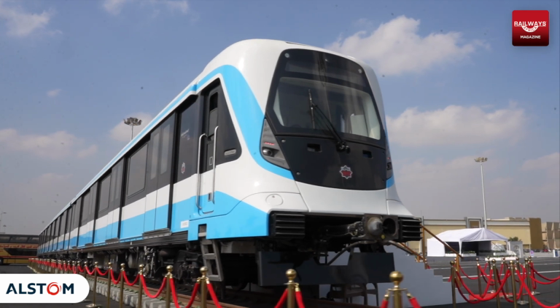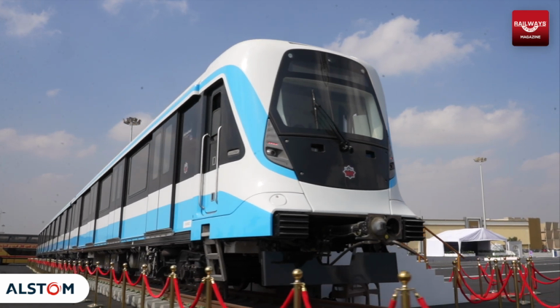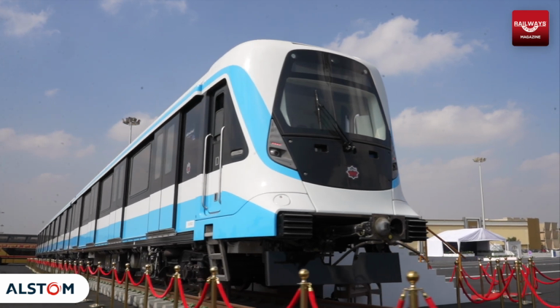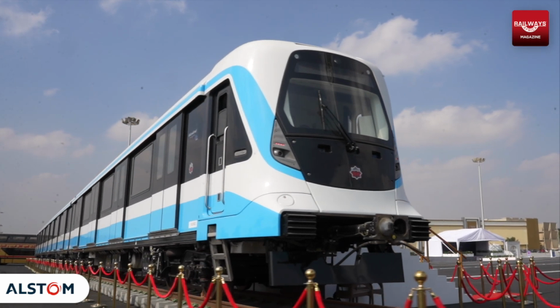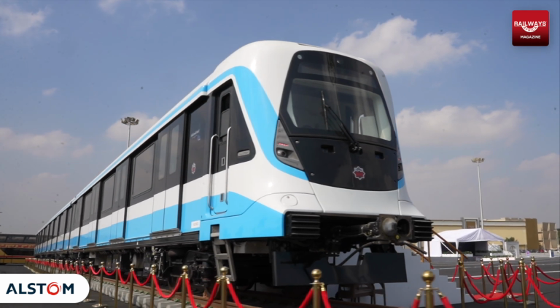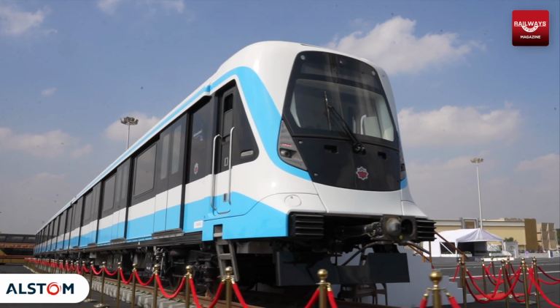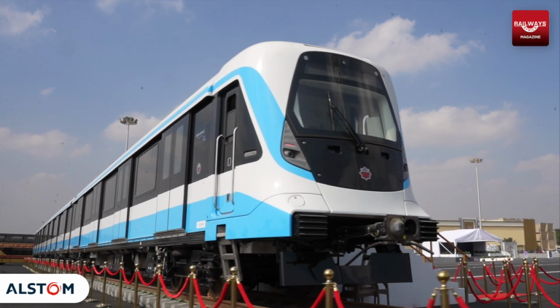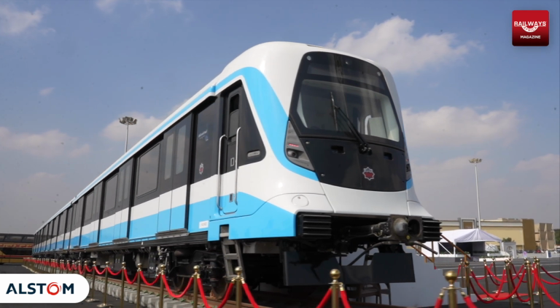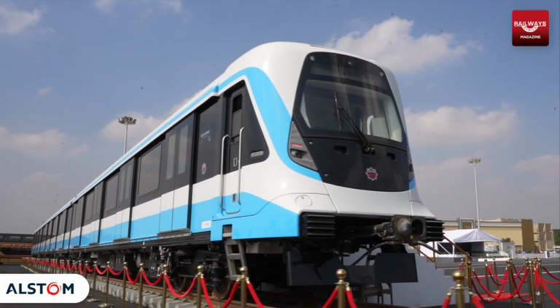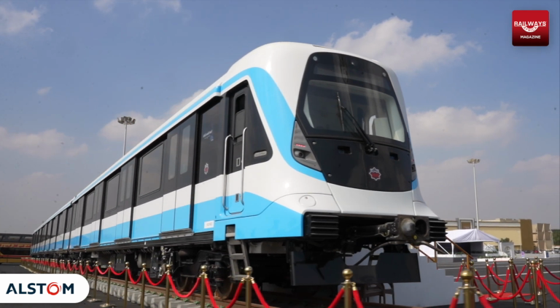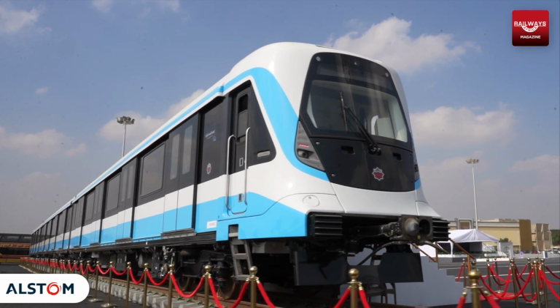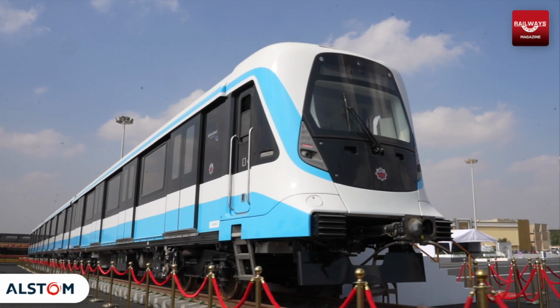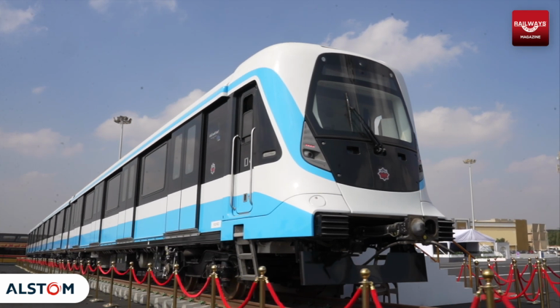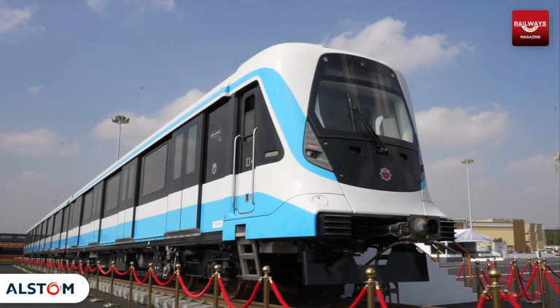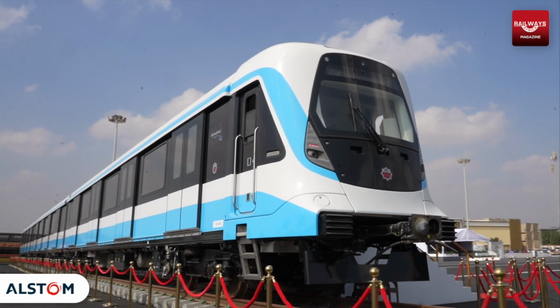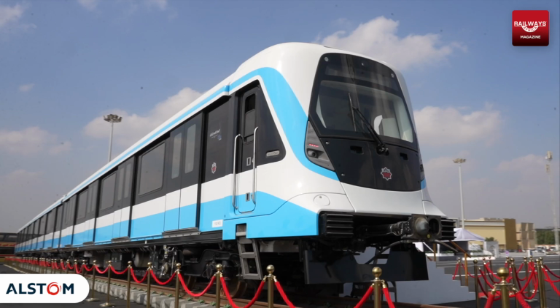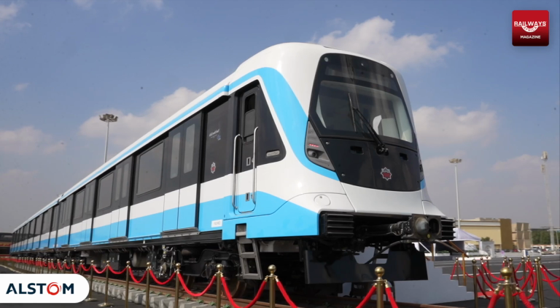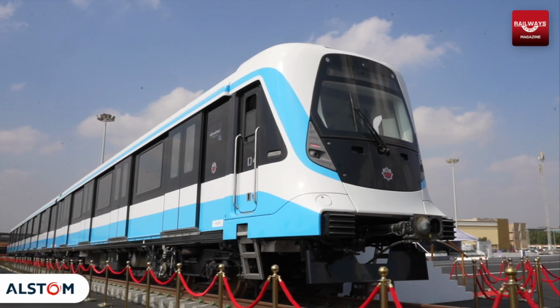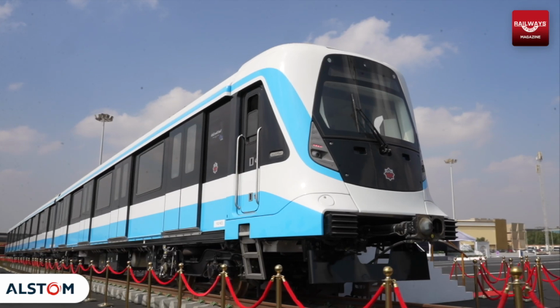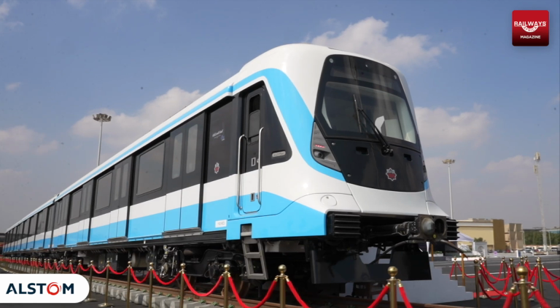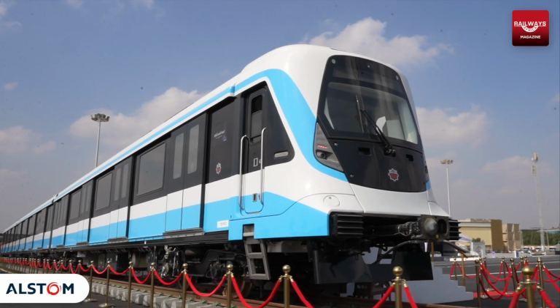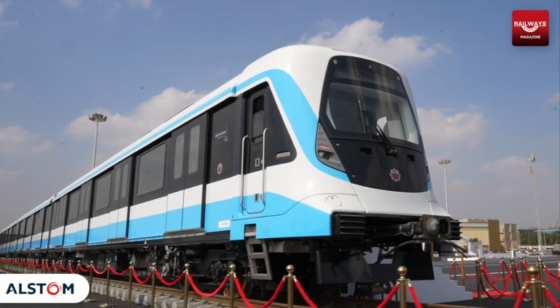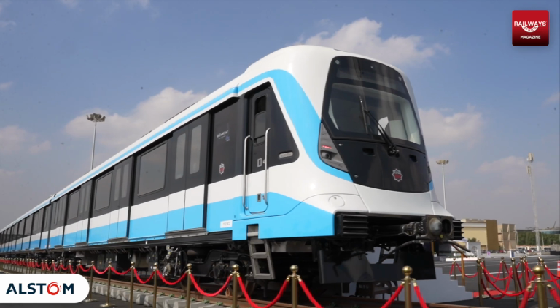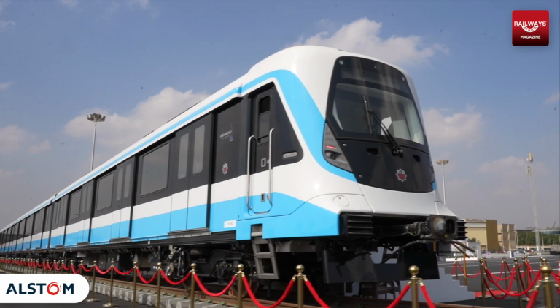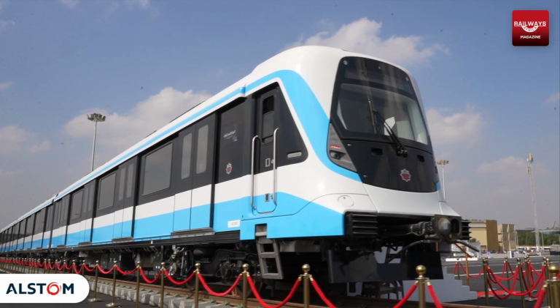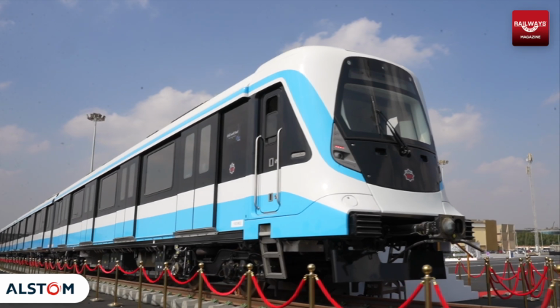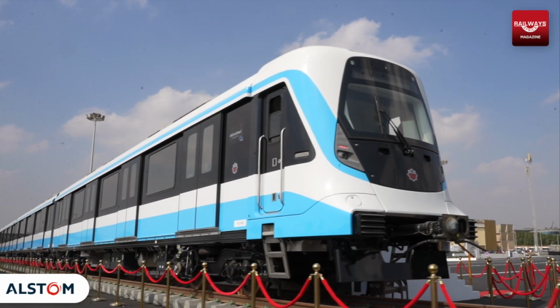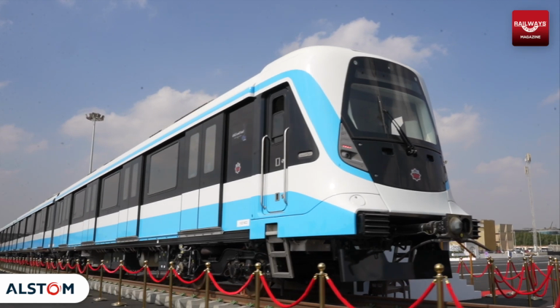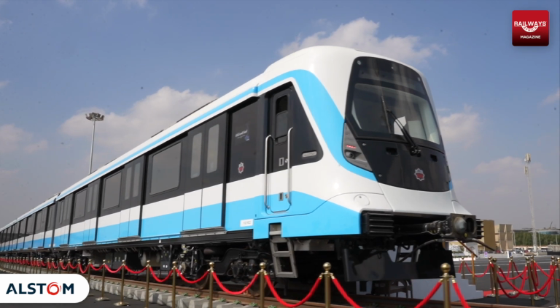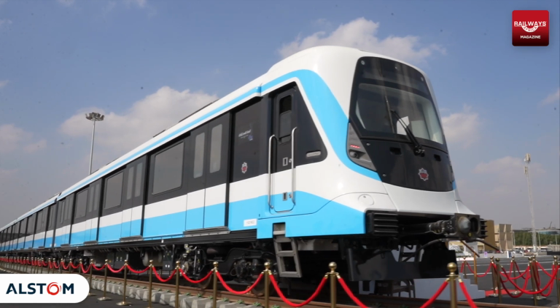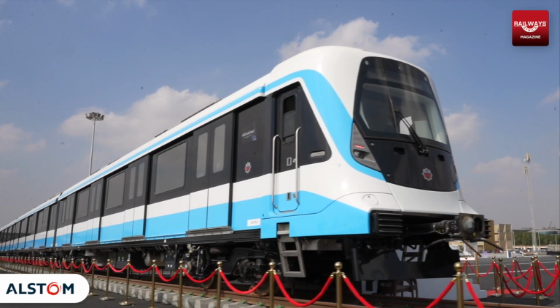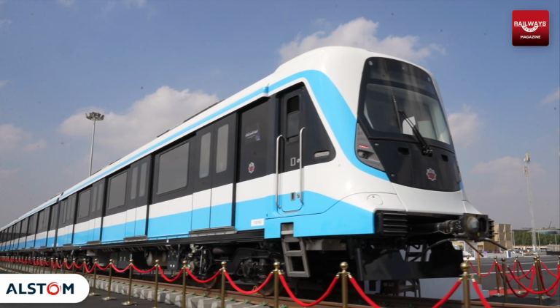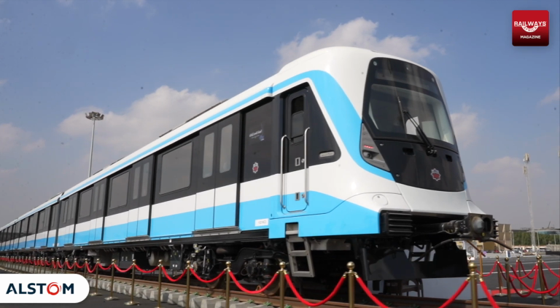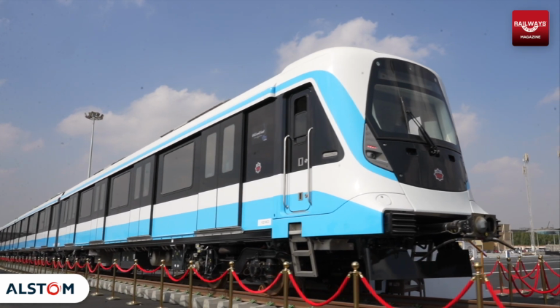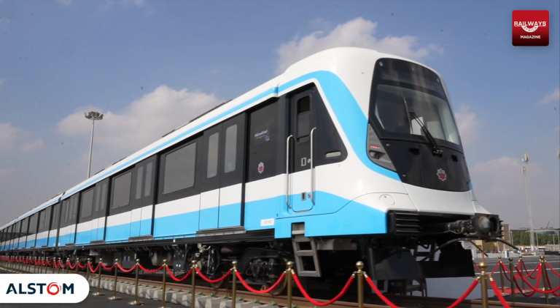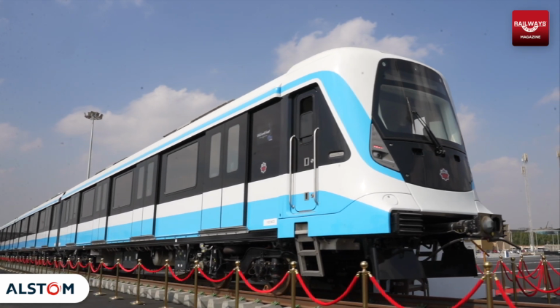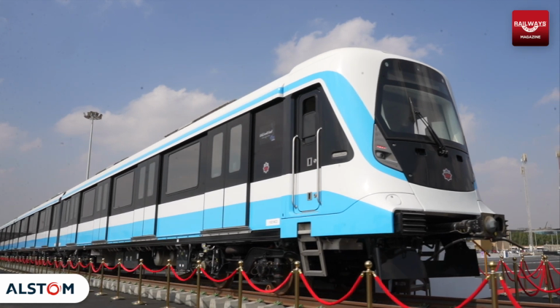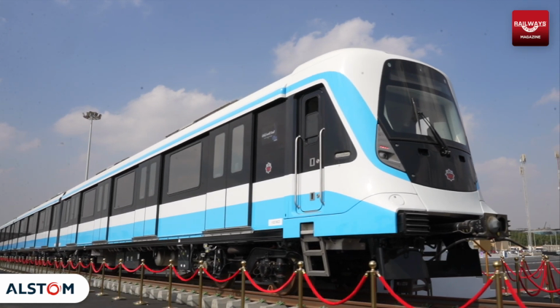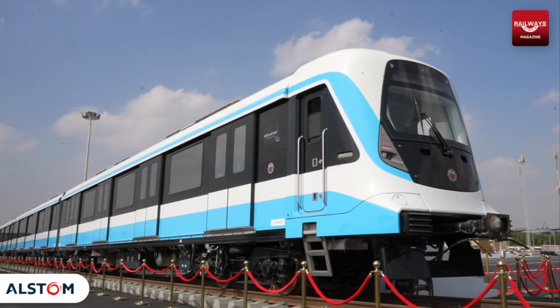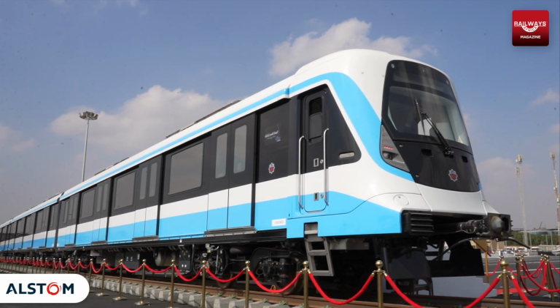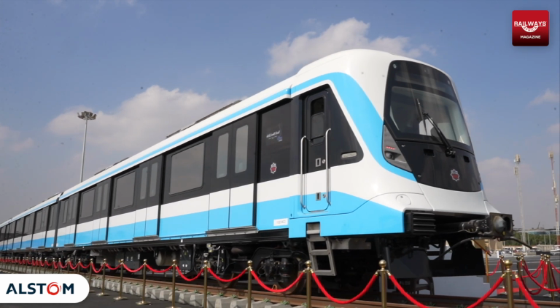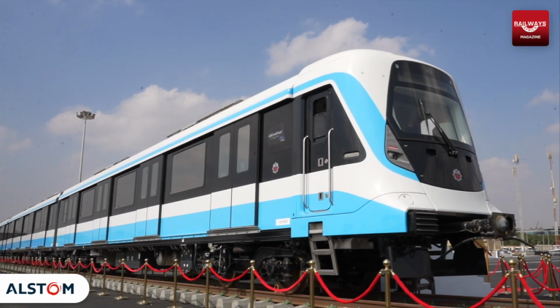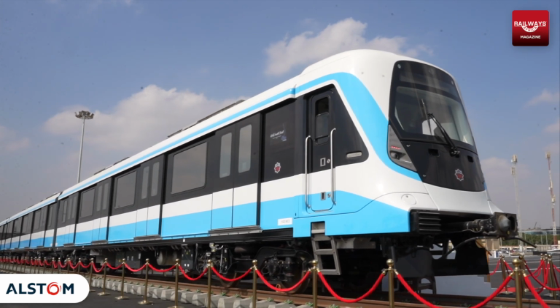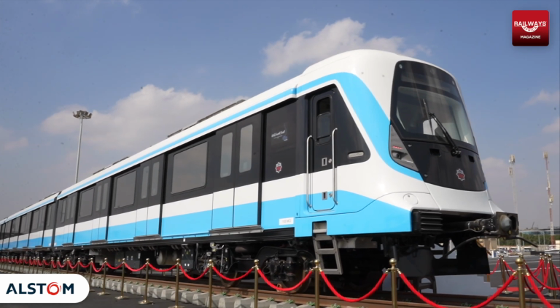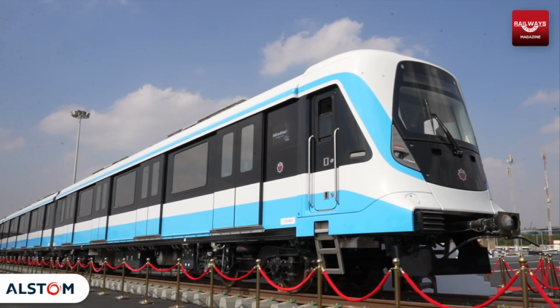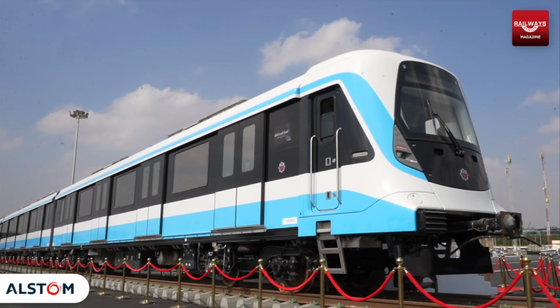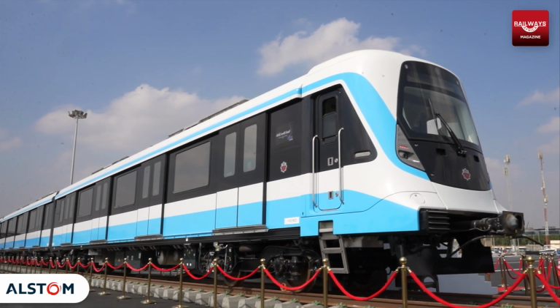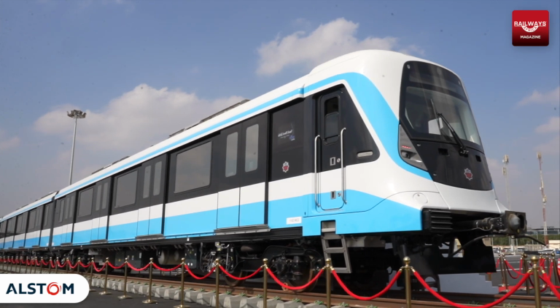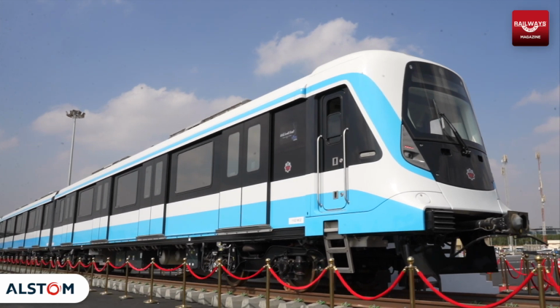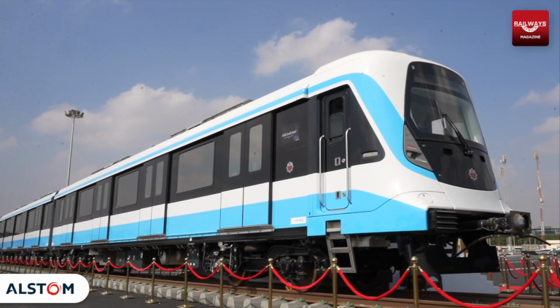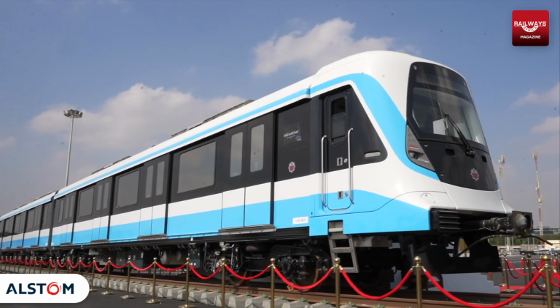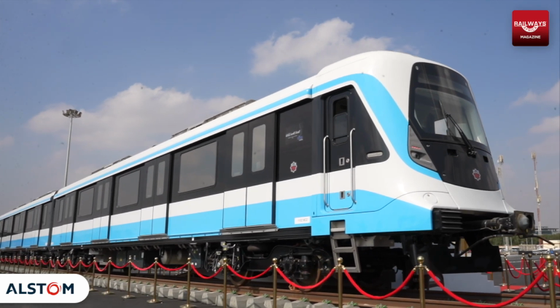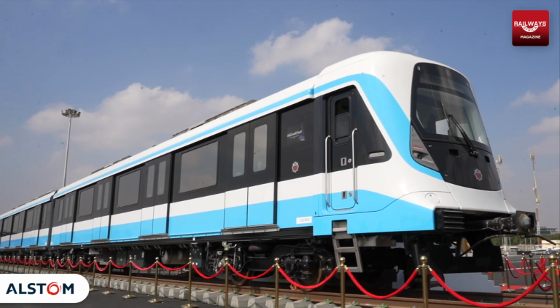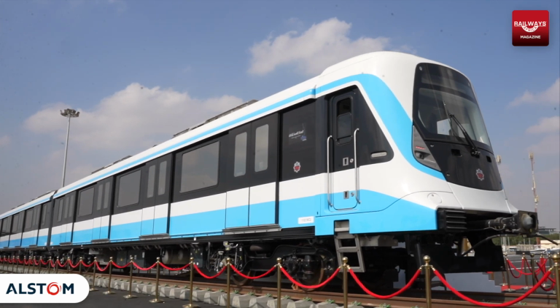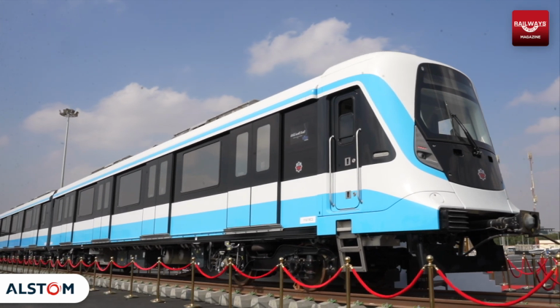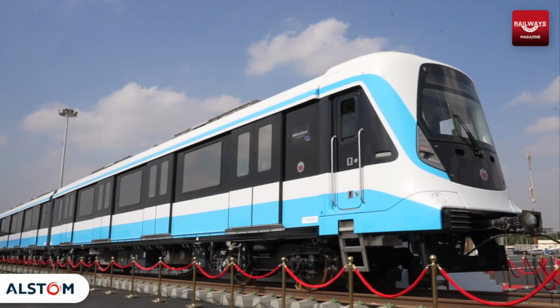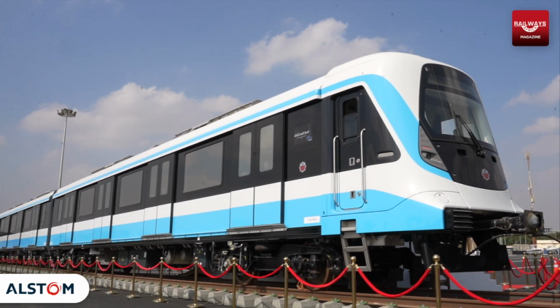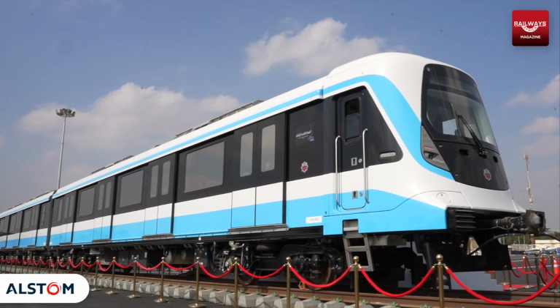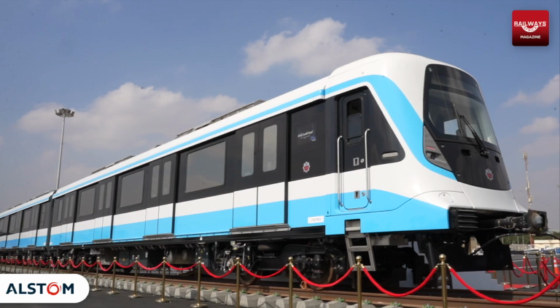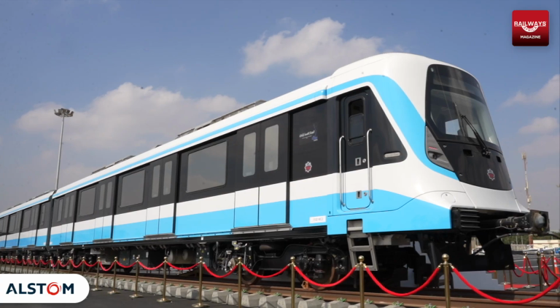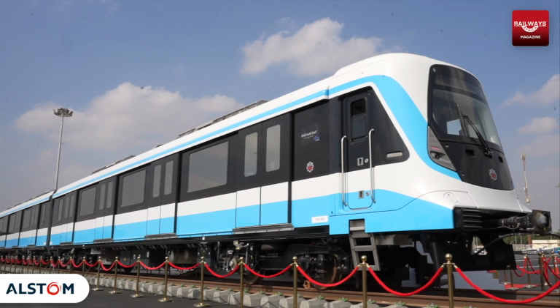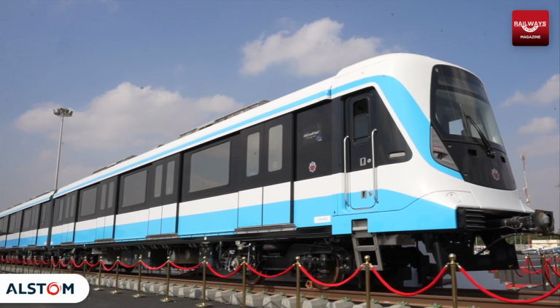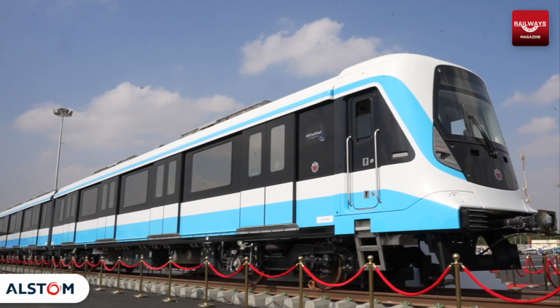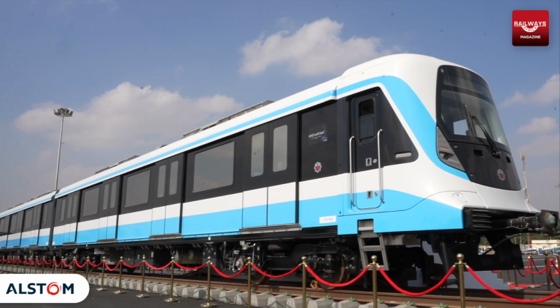This is the first train delivered — or a portion of the full train. We are executing the tests on the existing line.